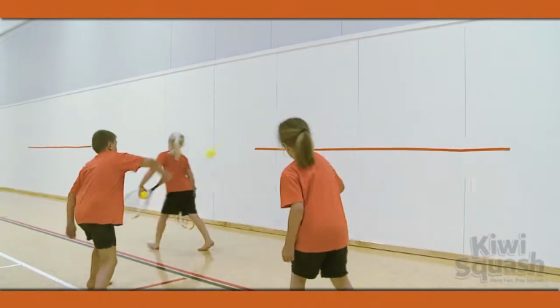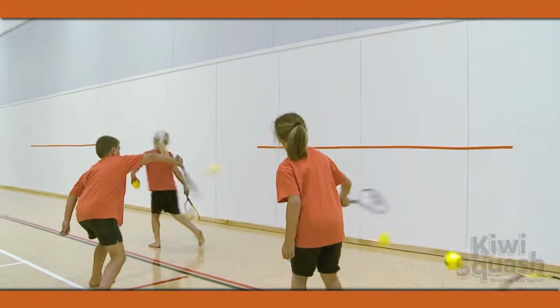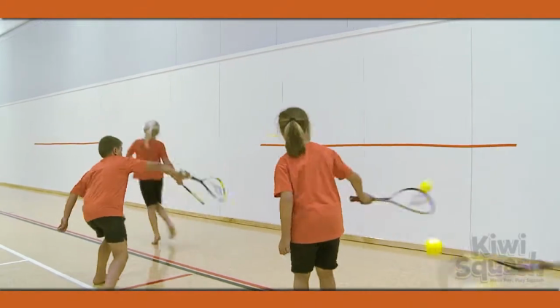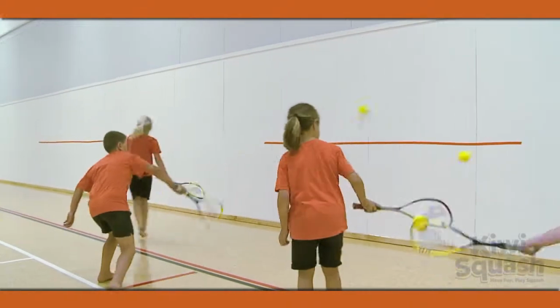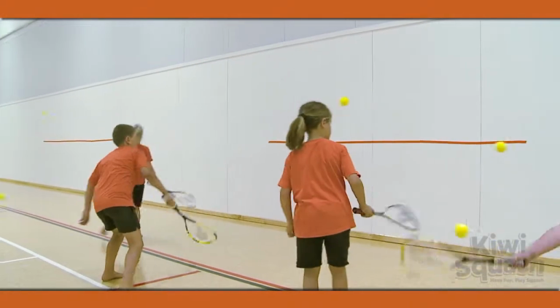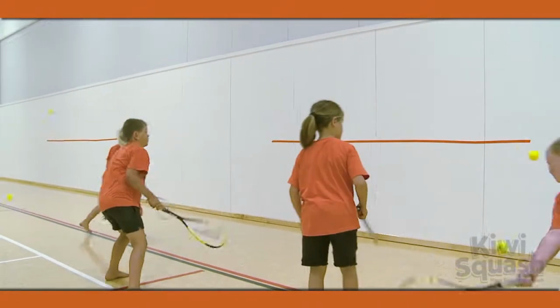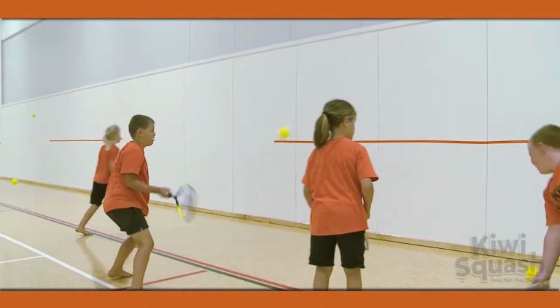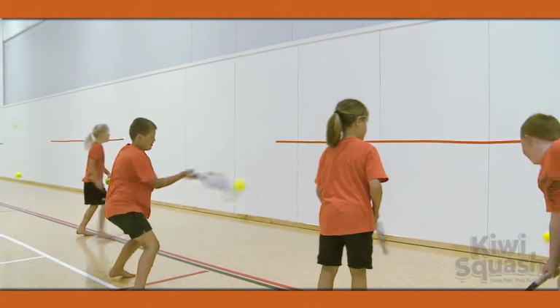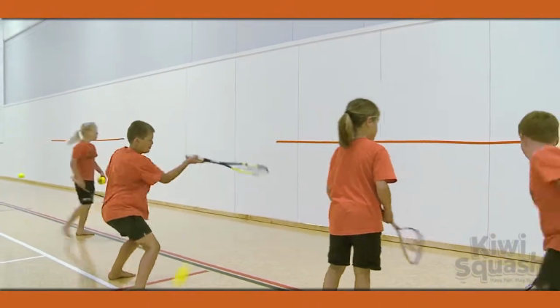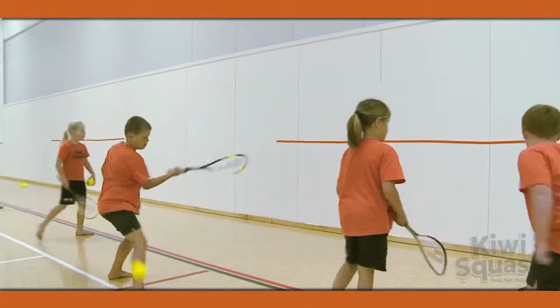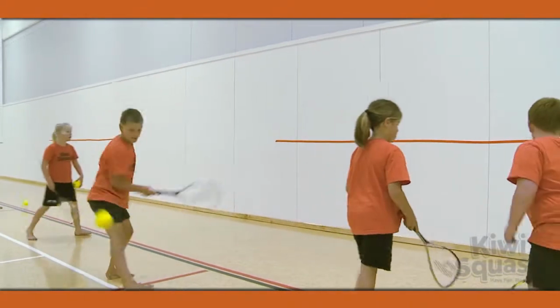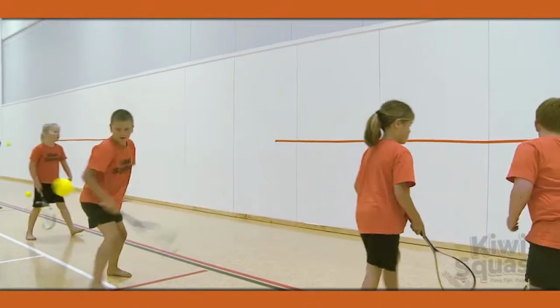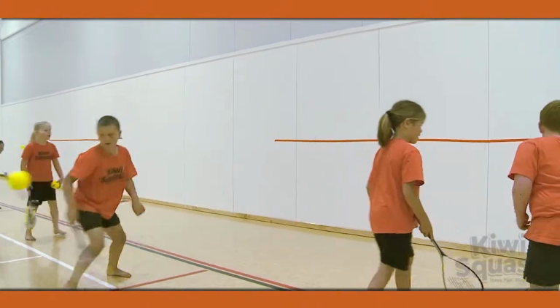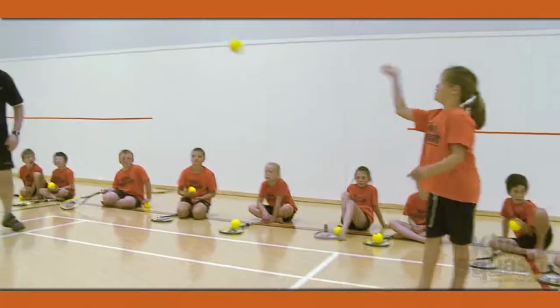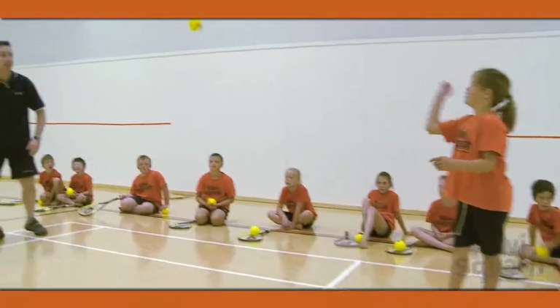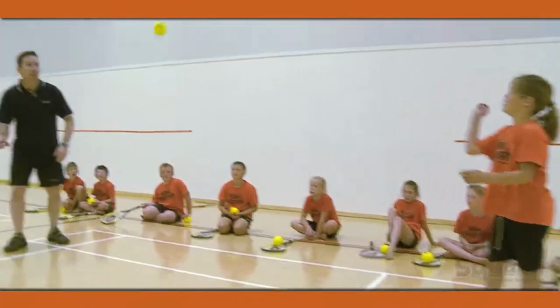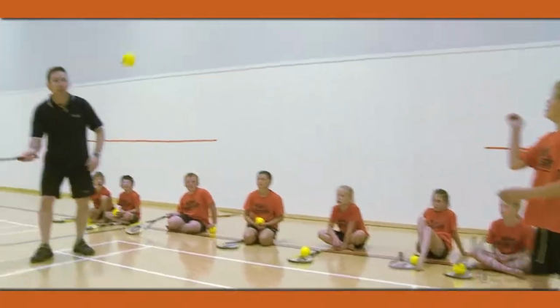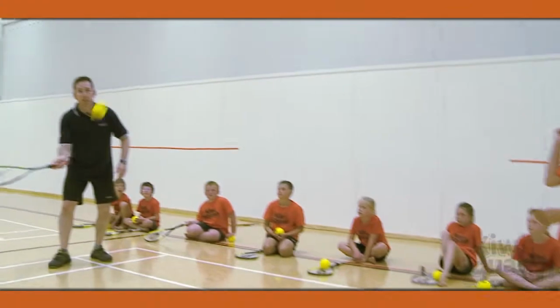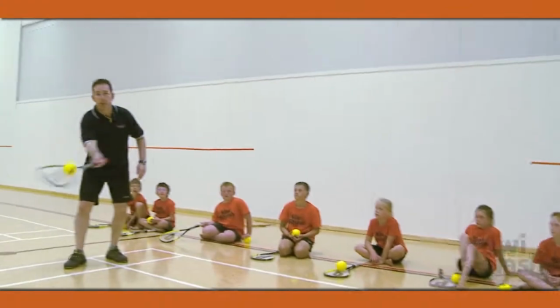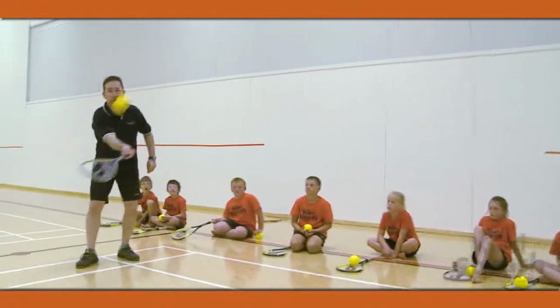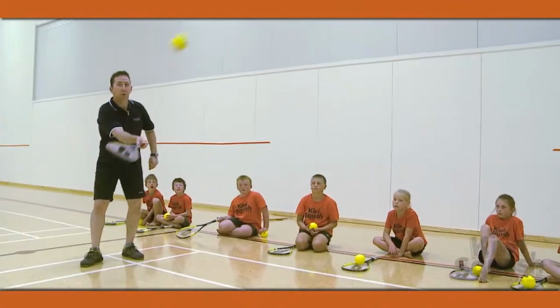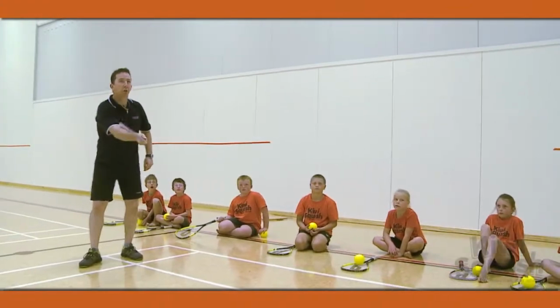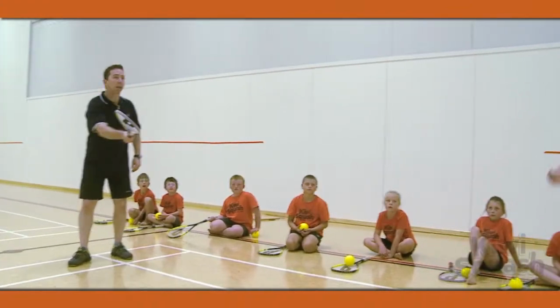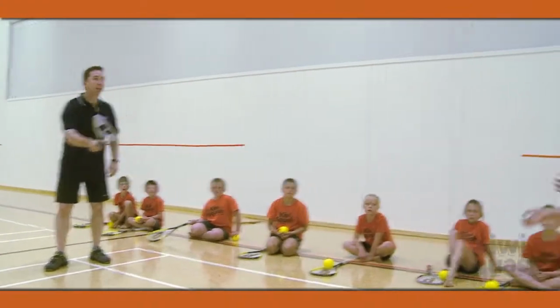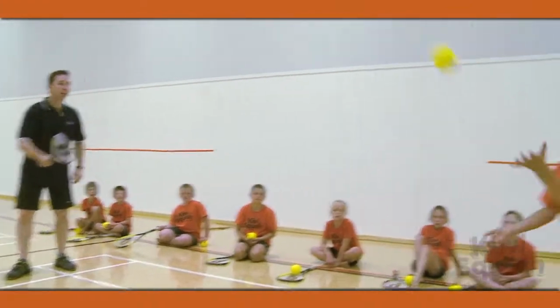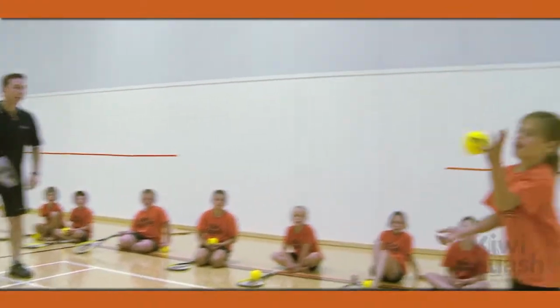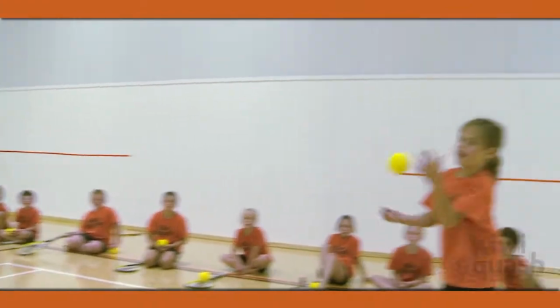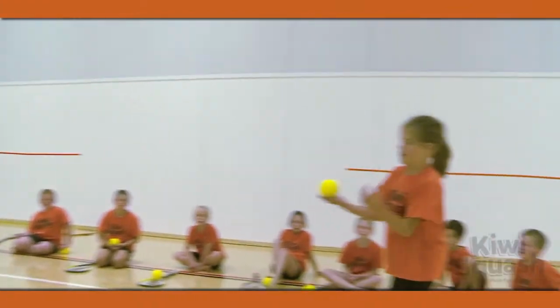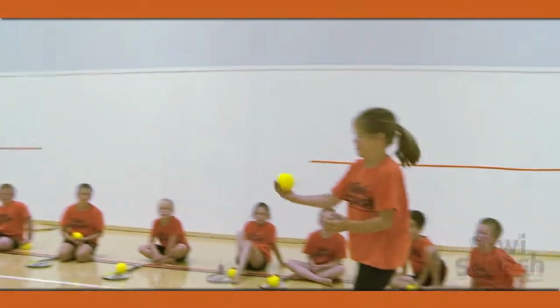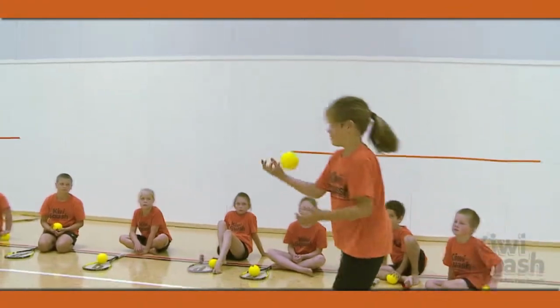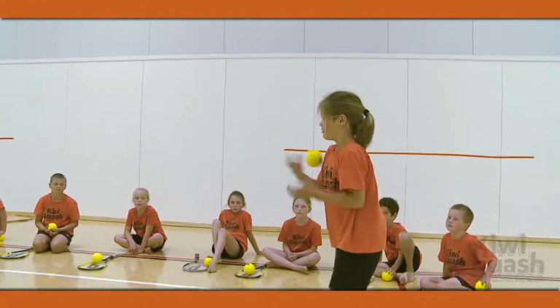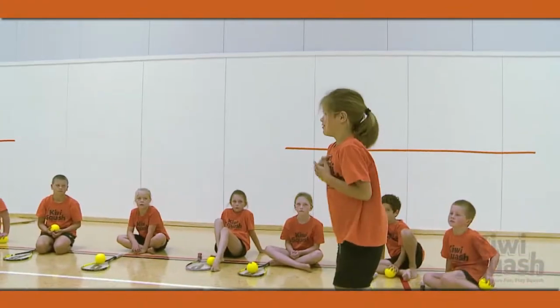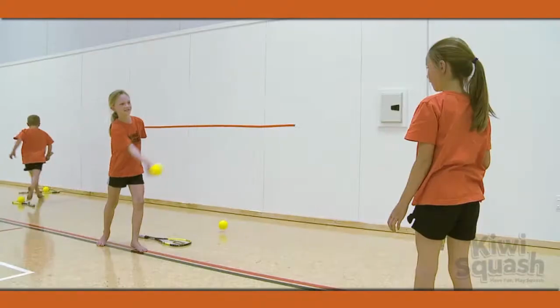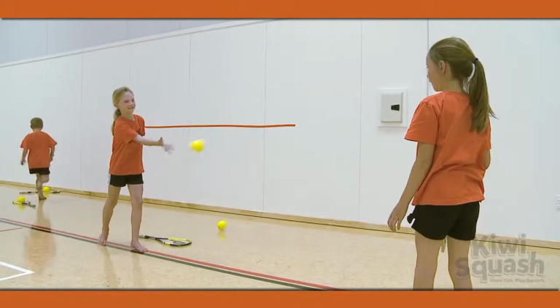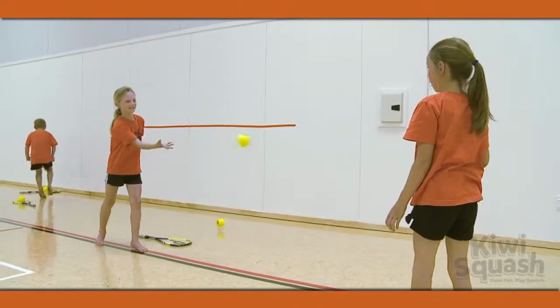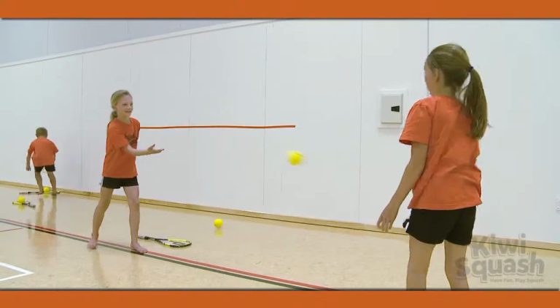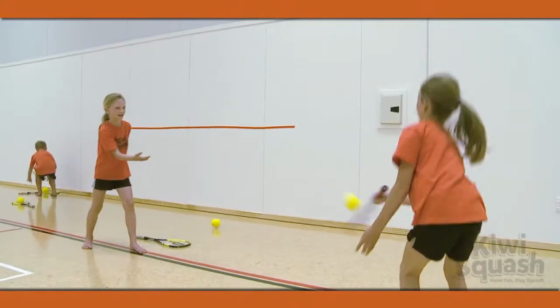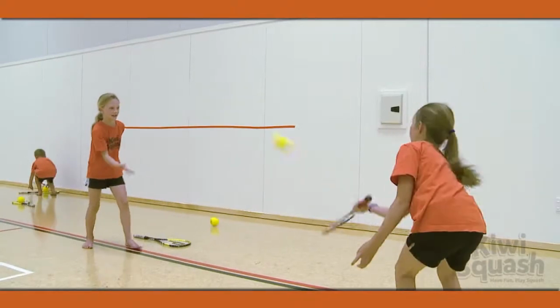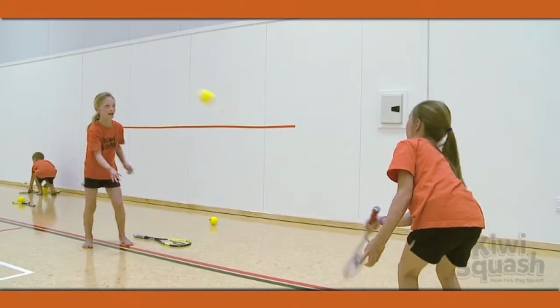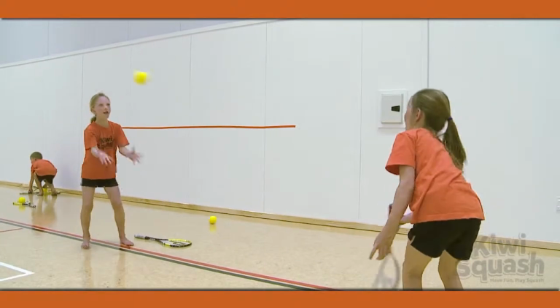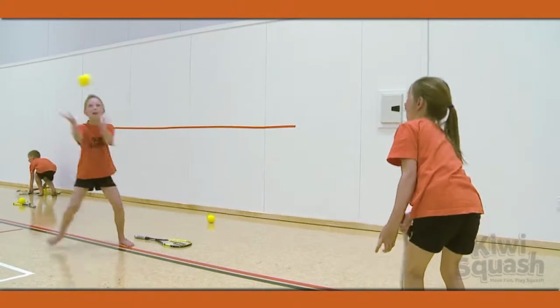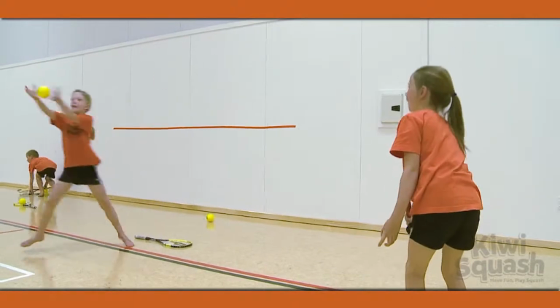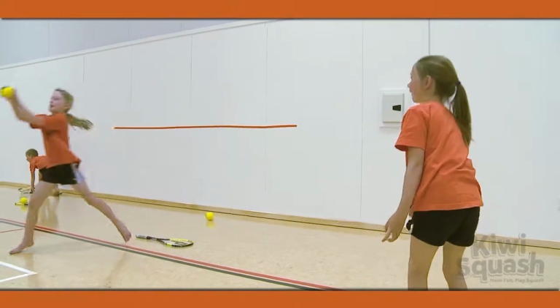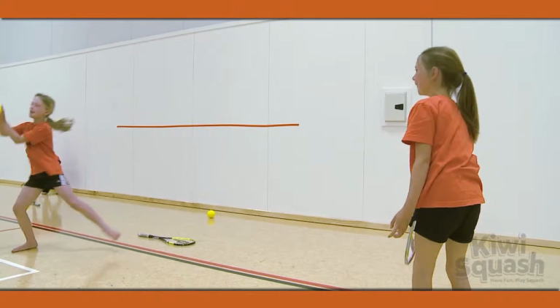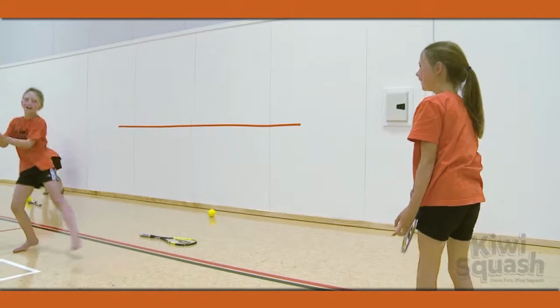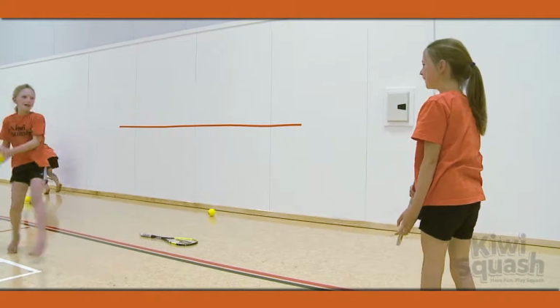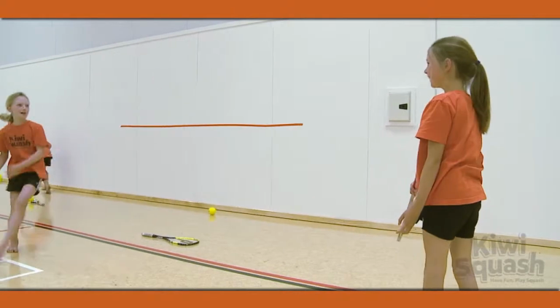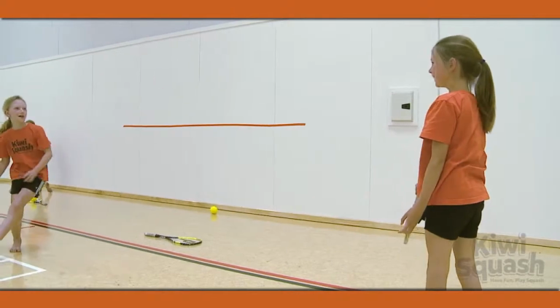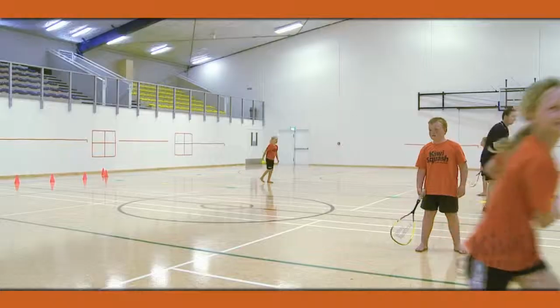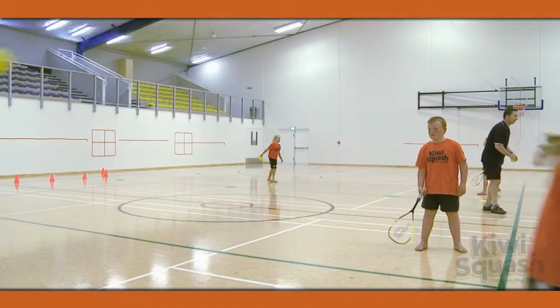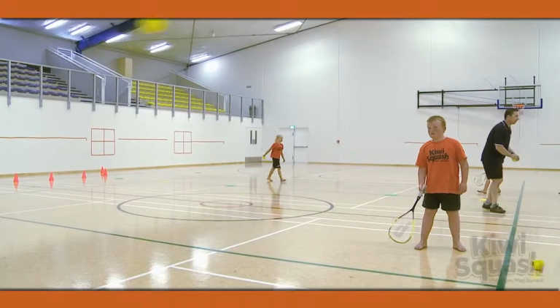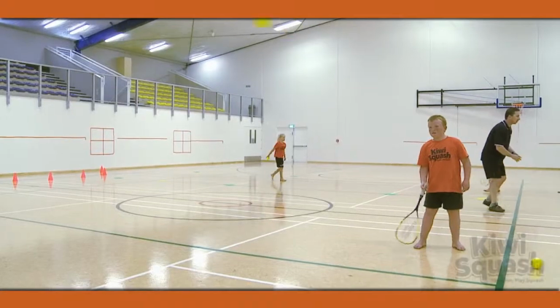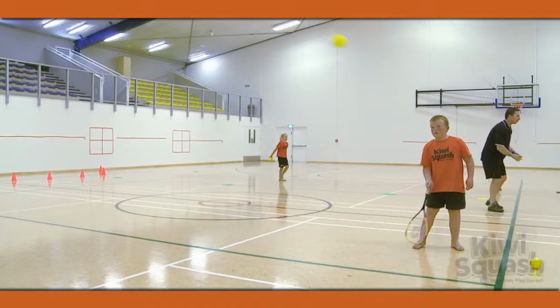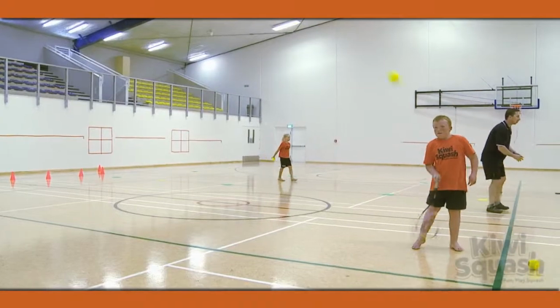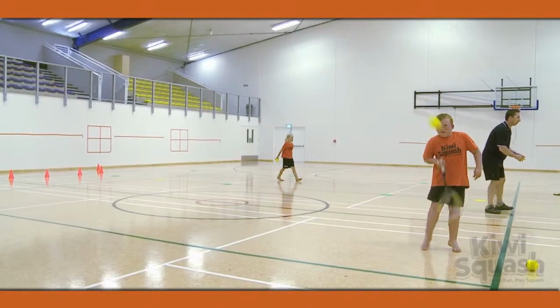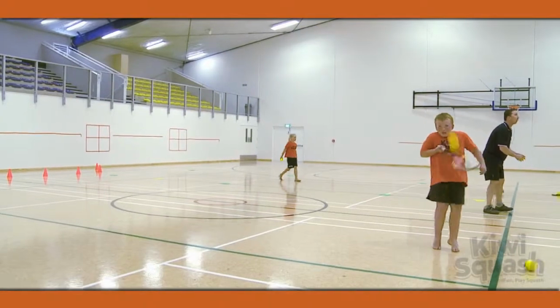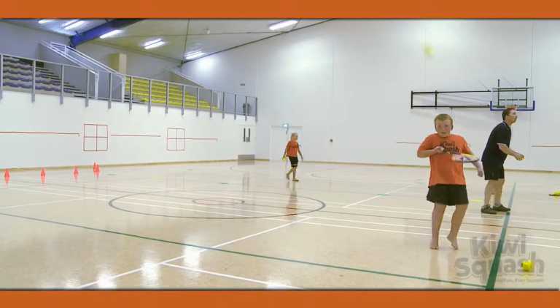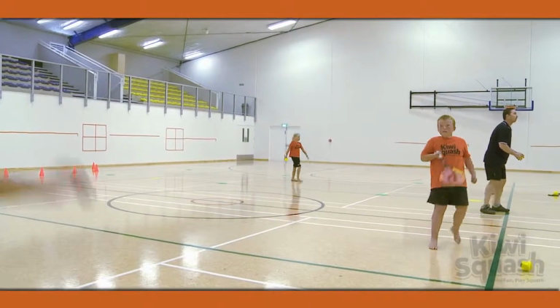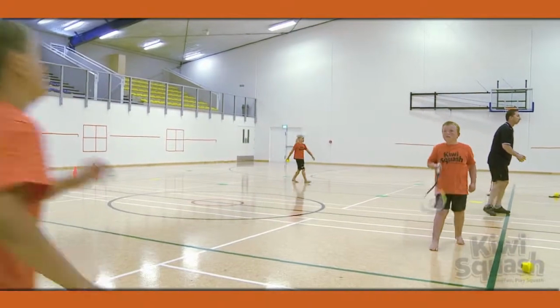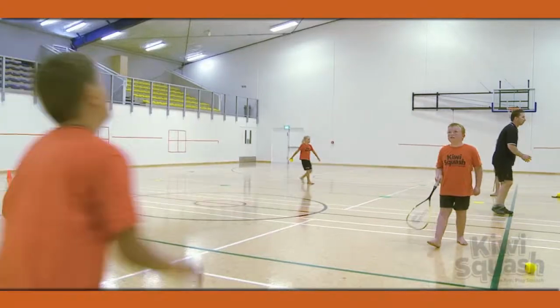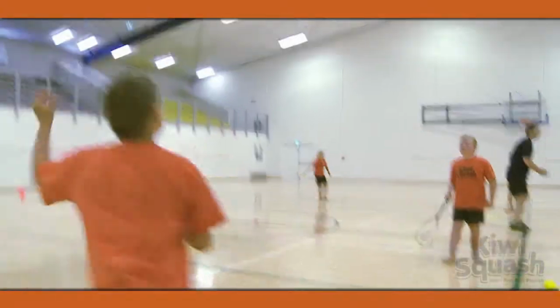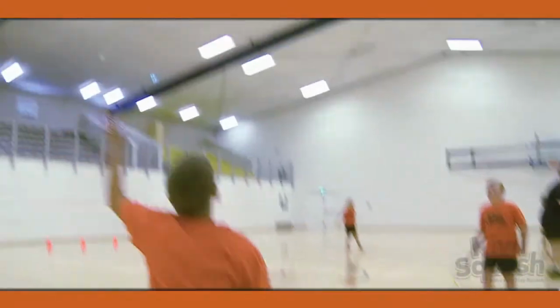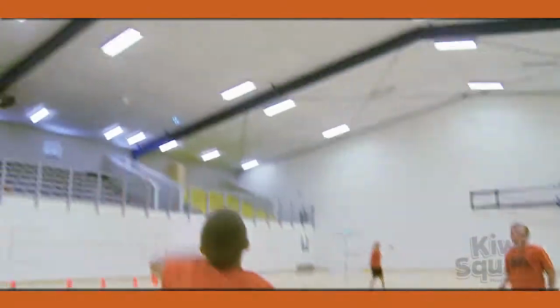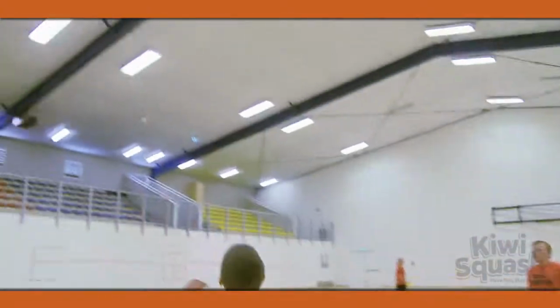Finally, pair up the players giving one a racquet. Have them take turns throwing the ball so that their partner can volley the ball back to them.